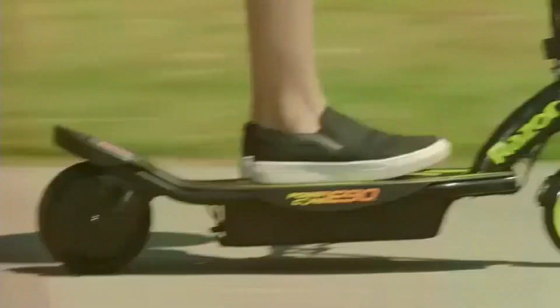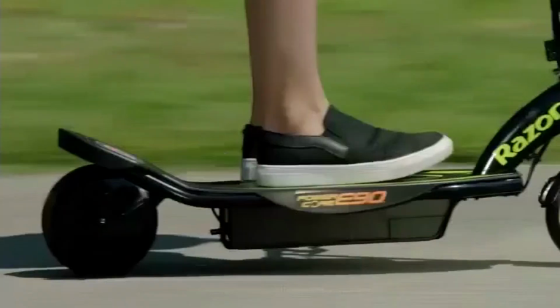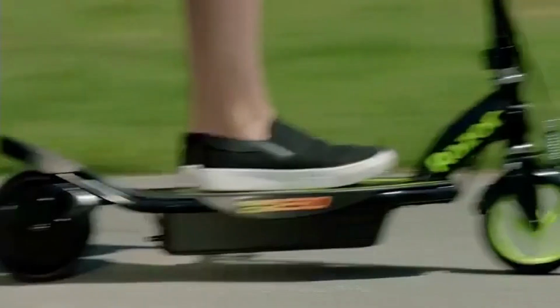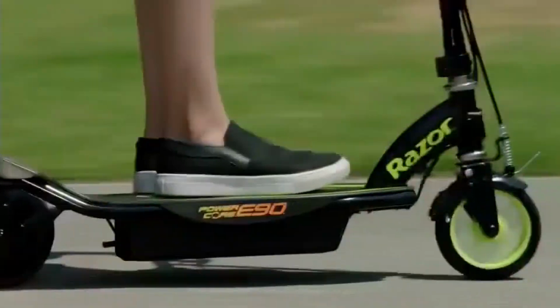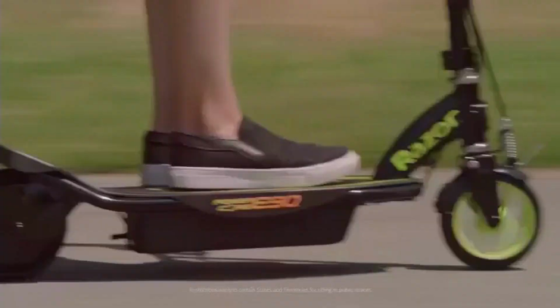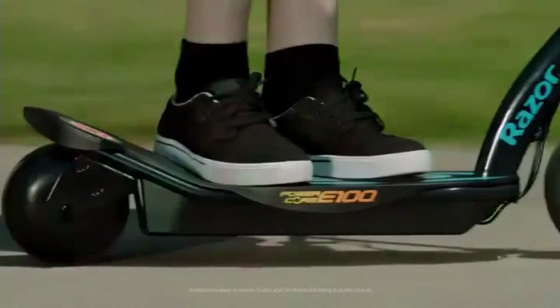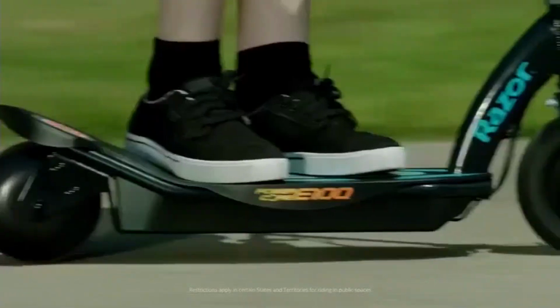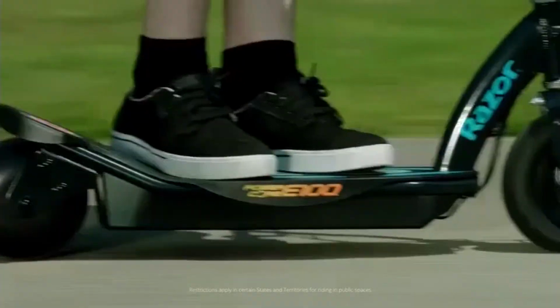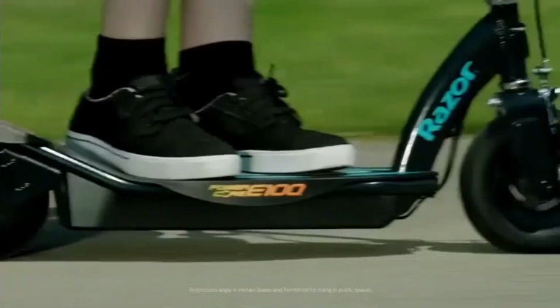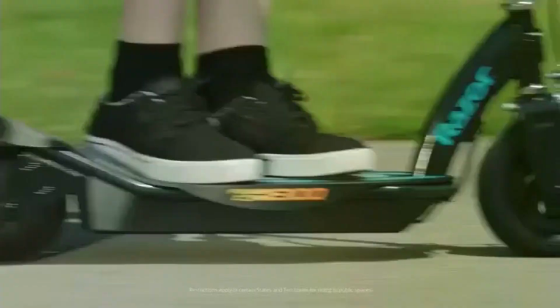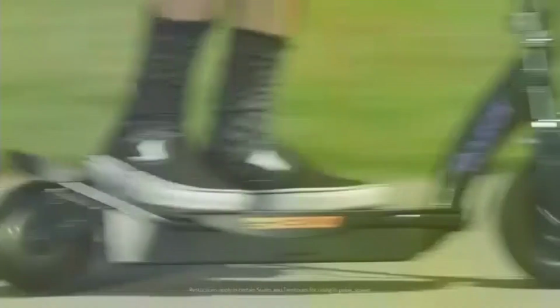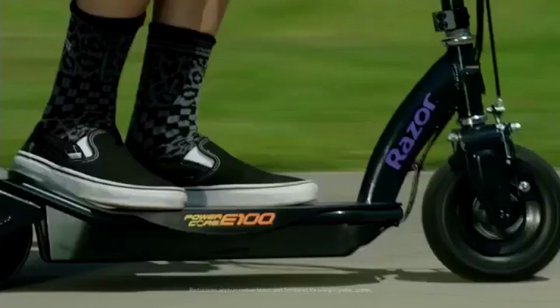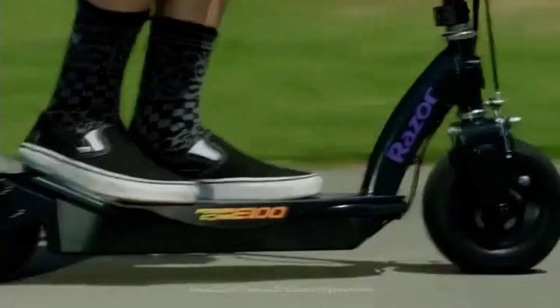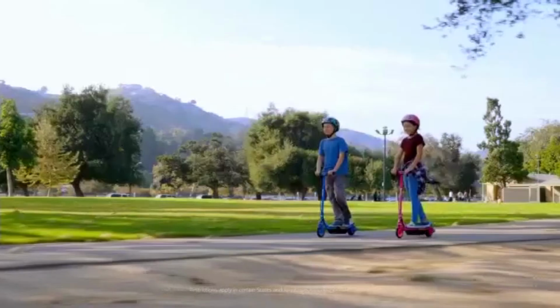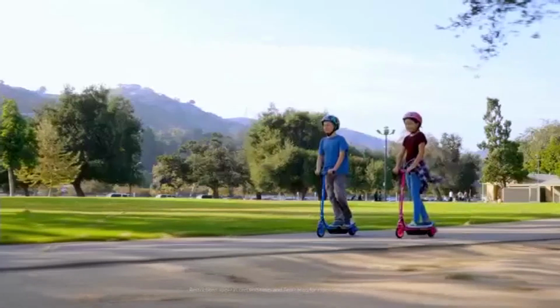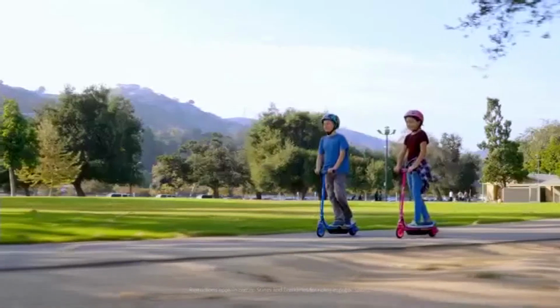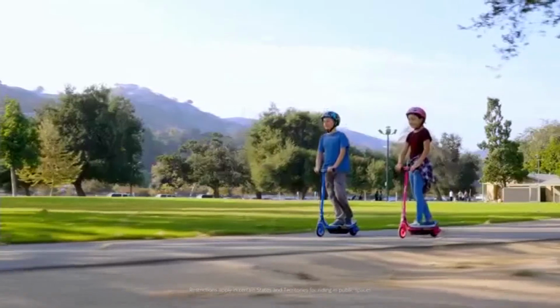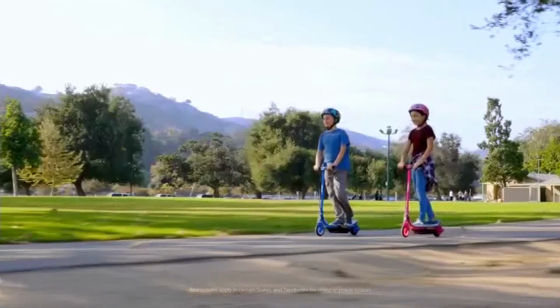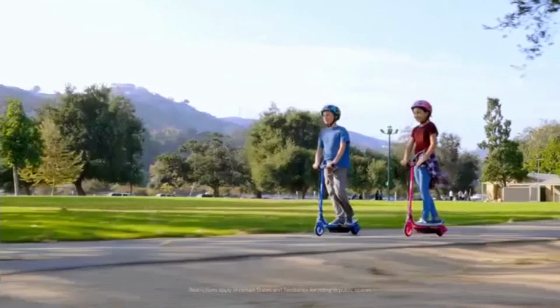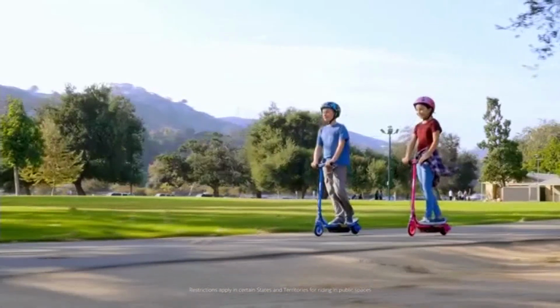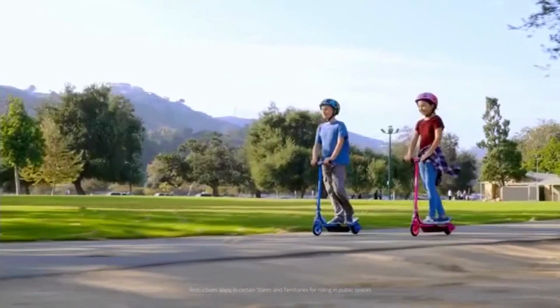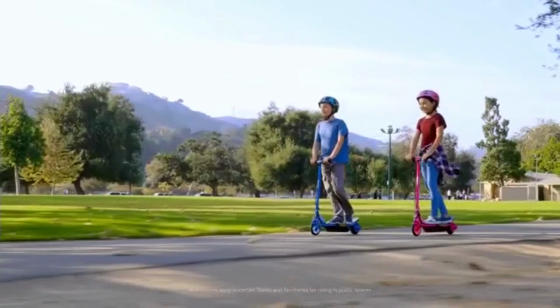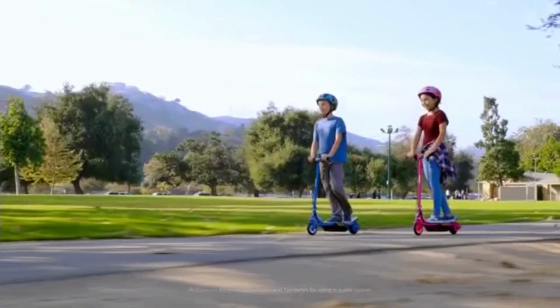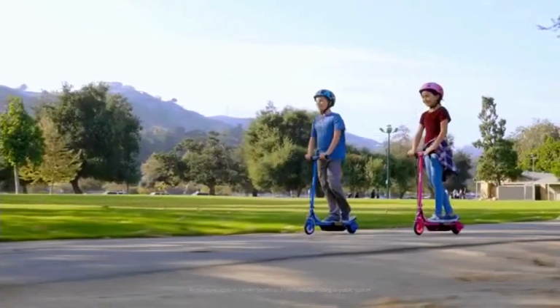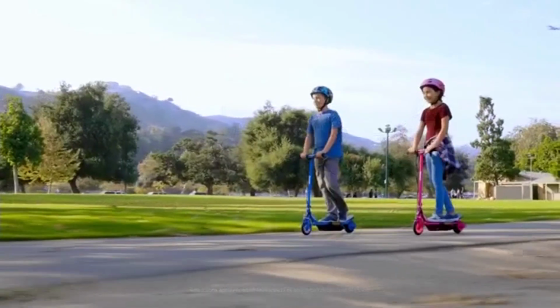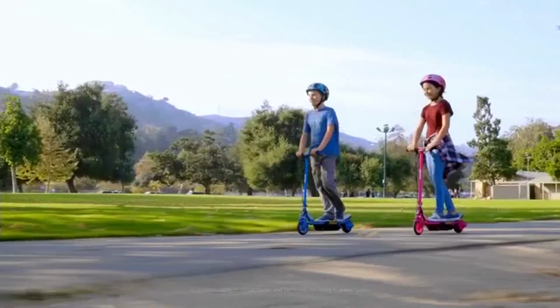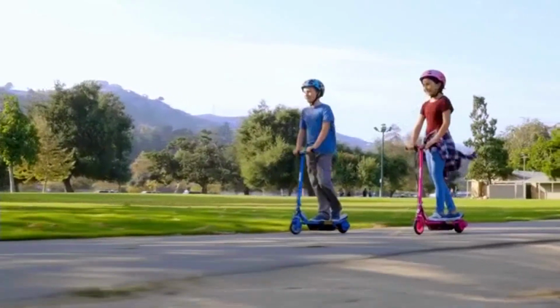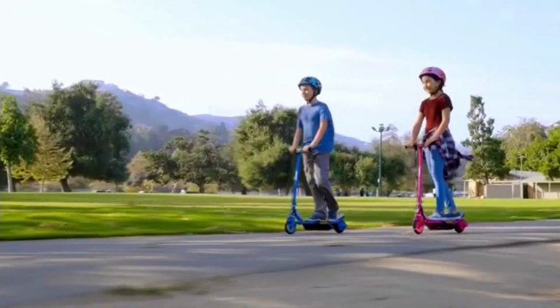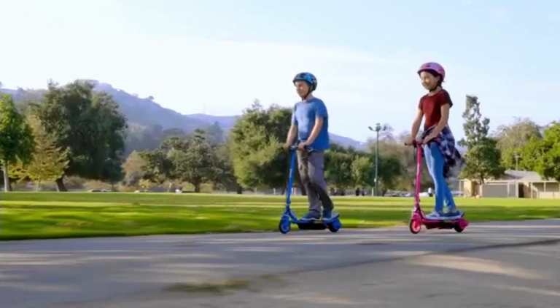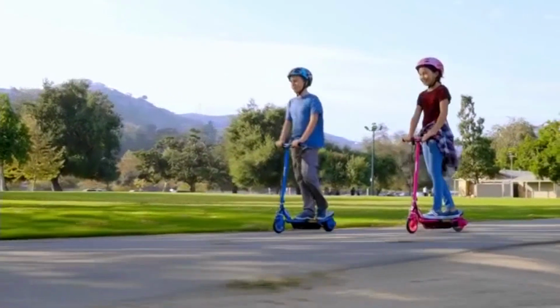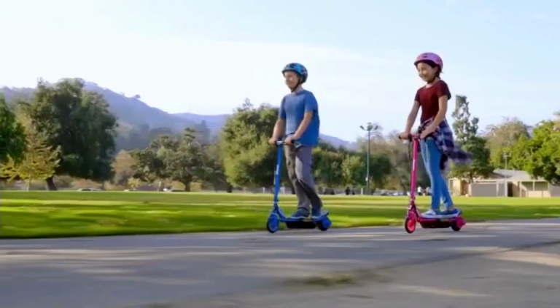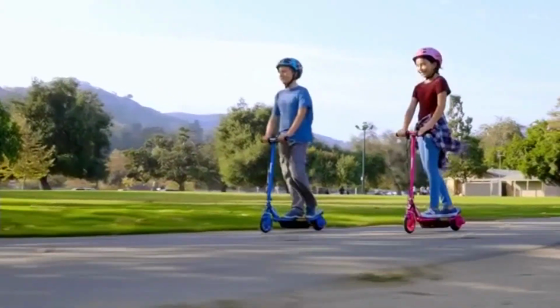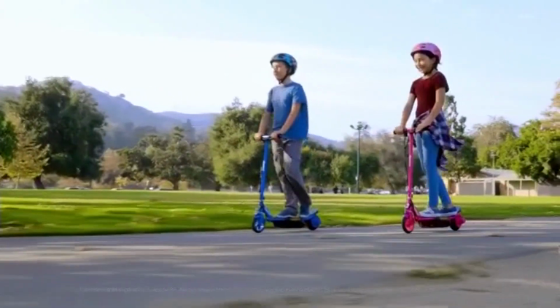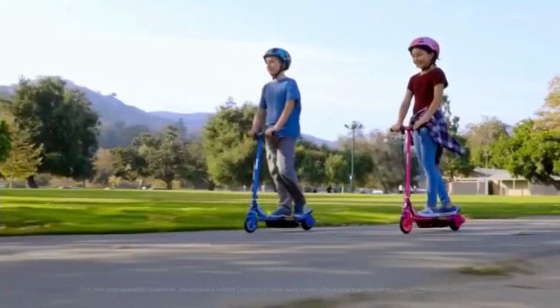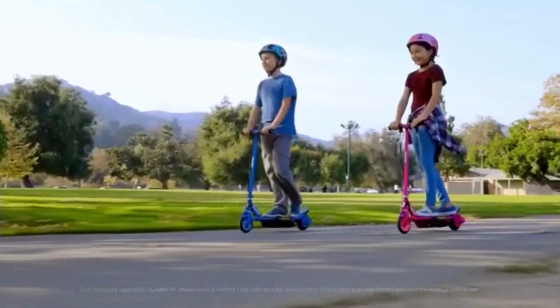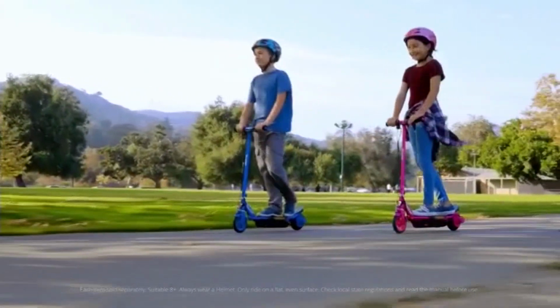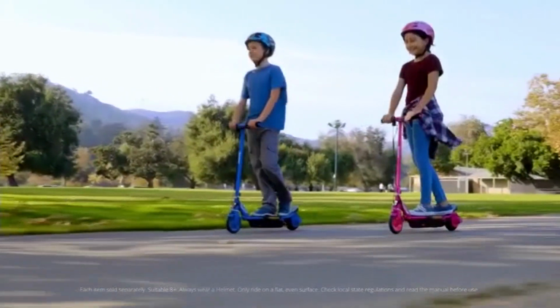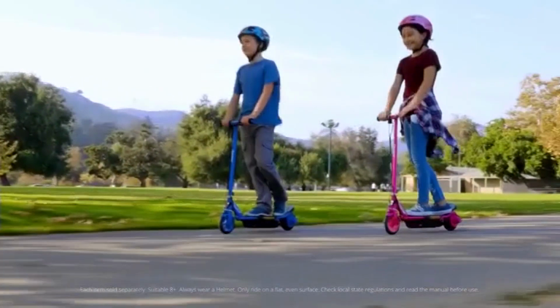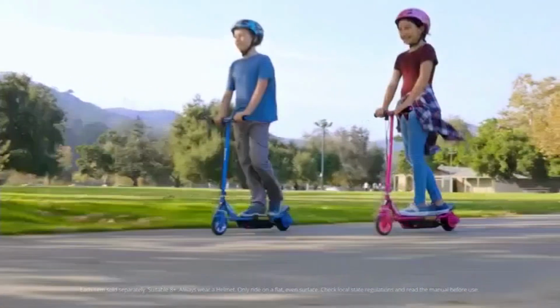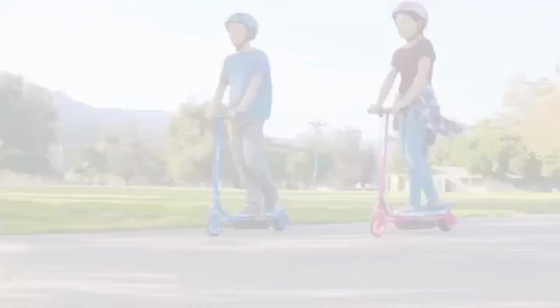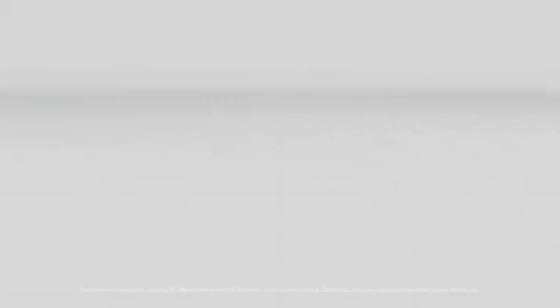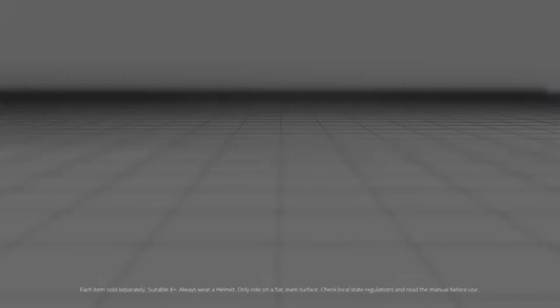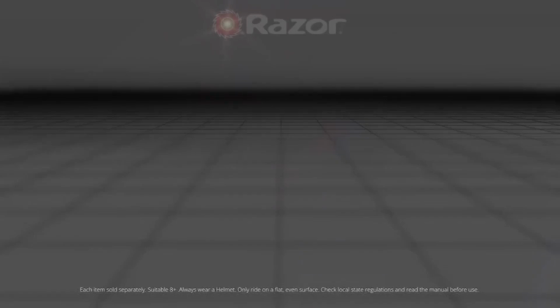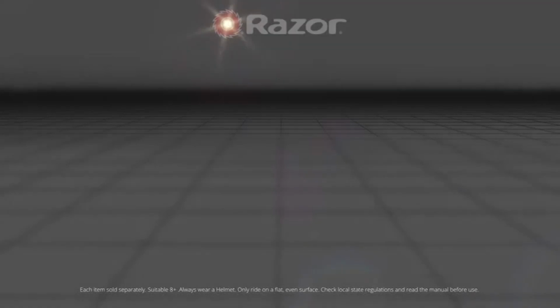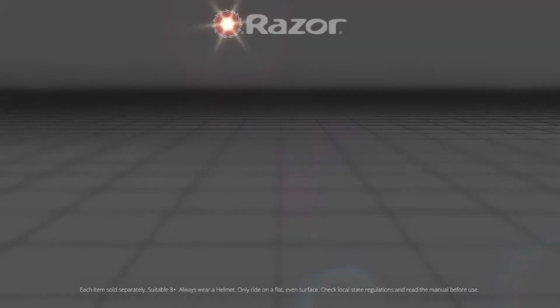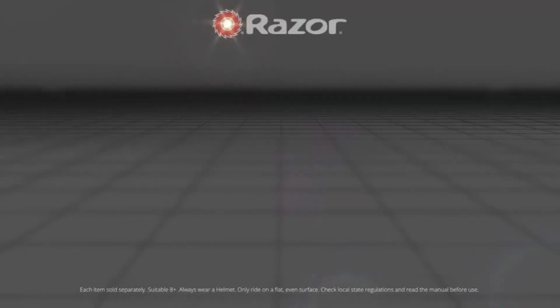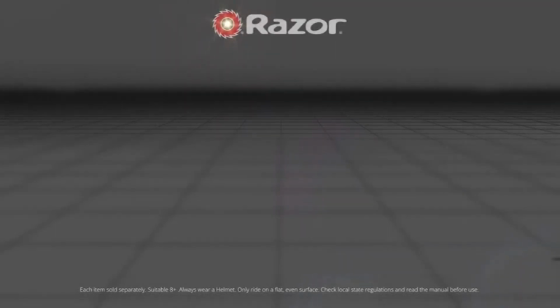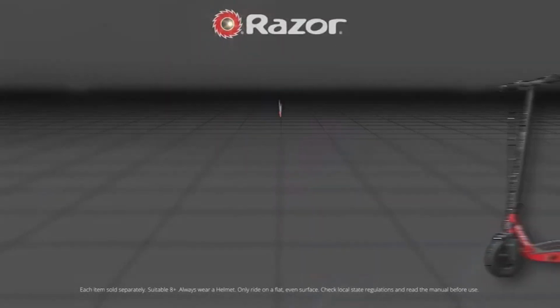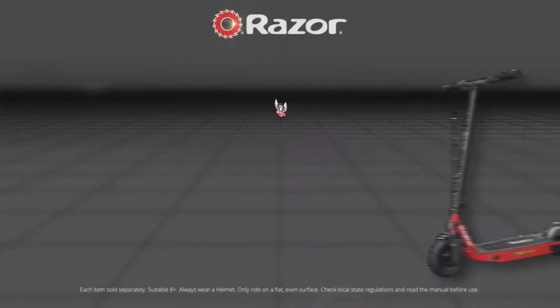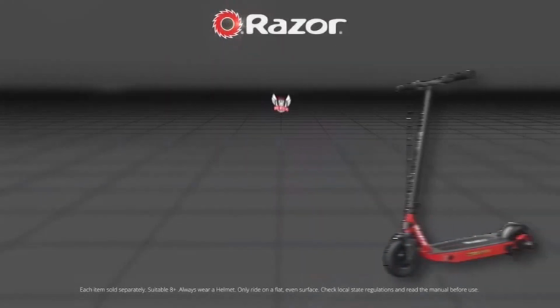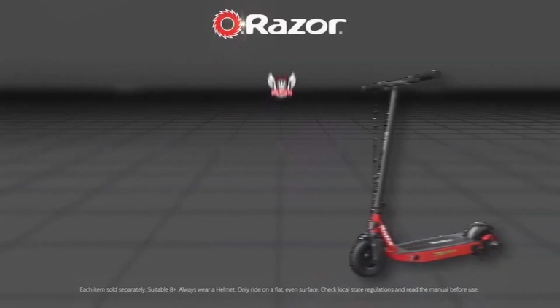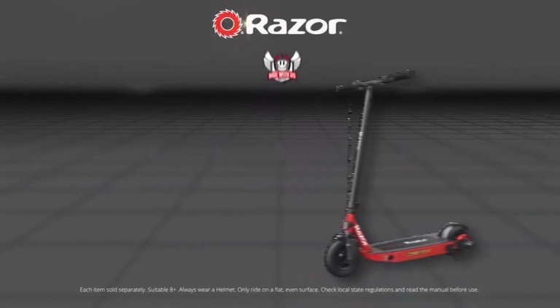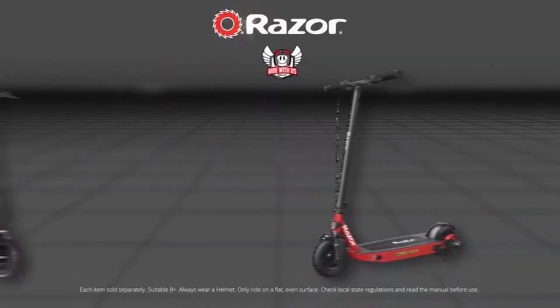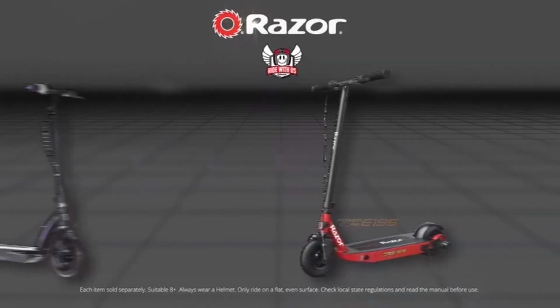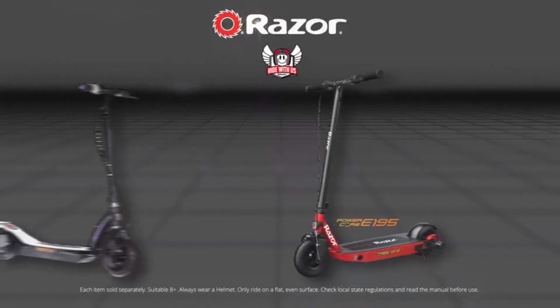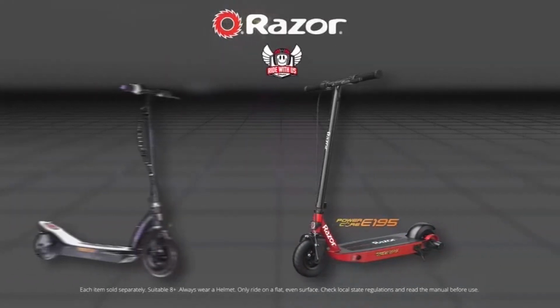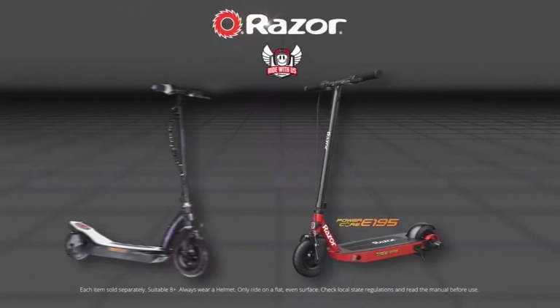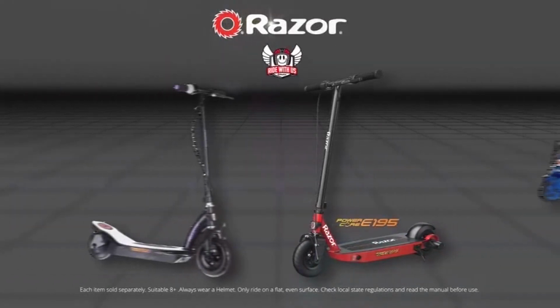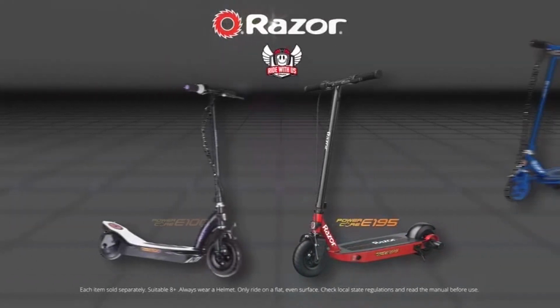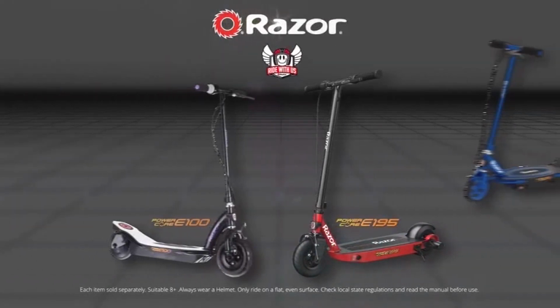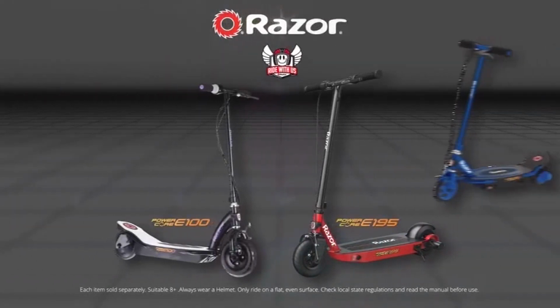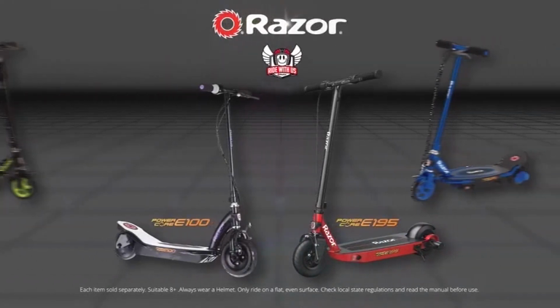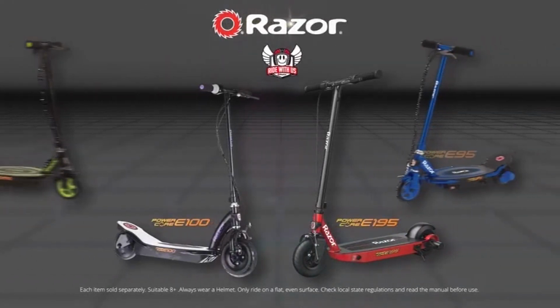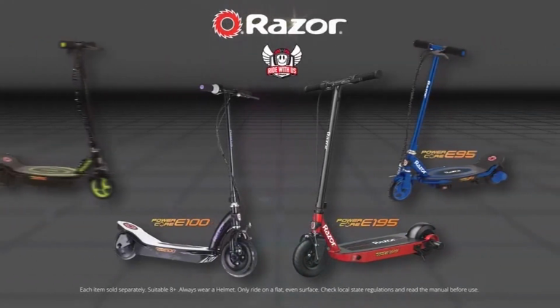With so many colours and models to choose from, what are you waiting for? Get outside now with the Razer Powercore electric scooter range. Available now.